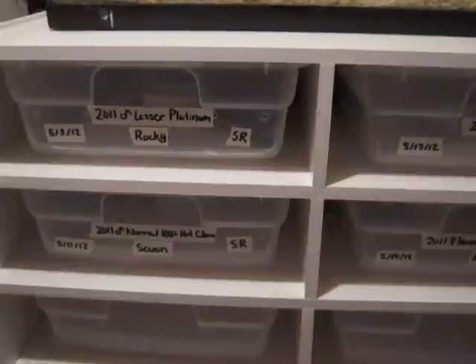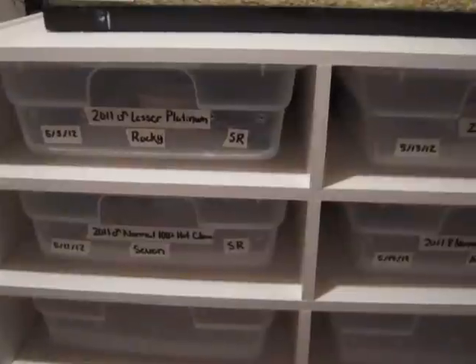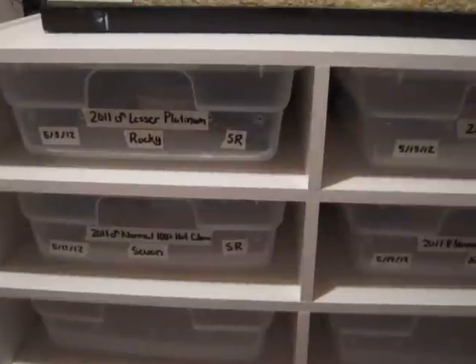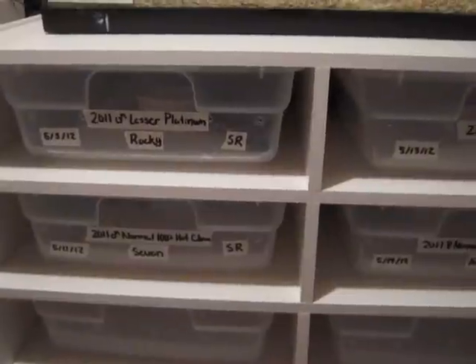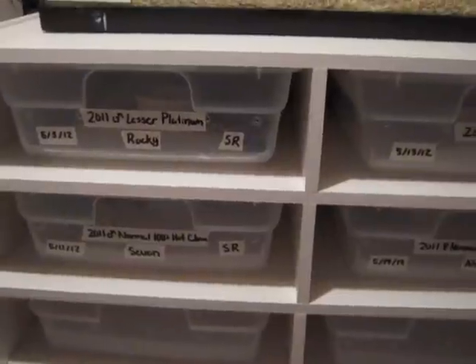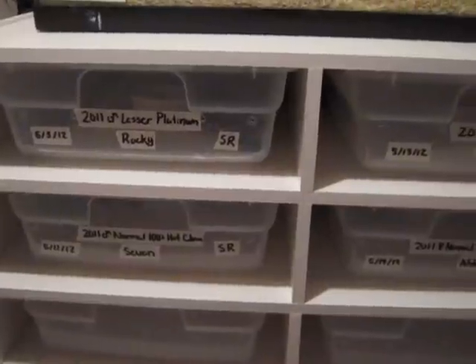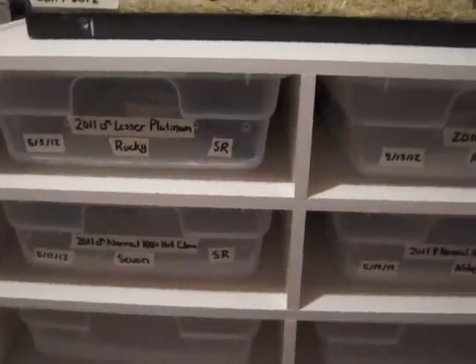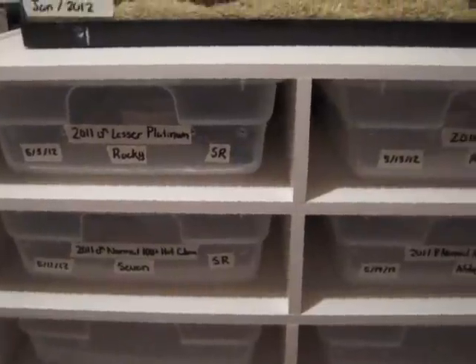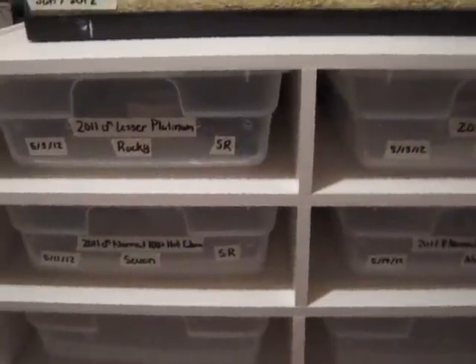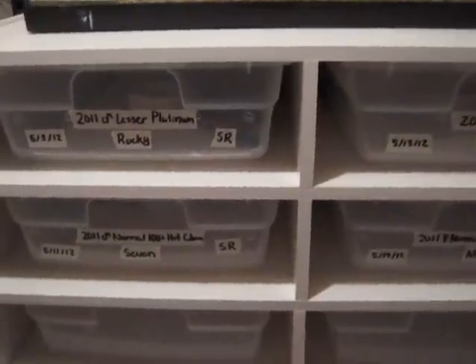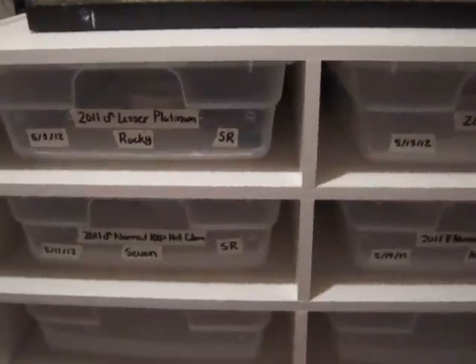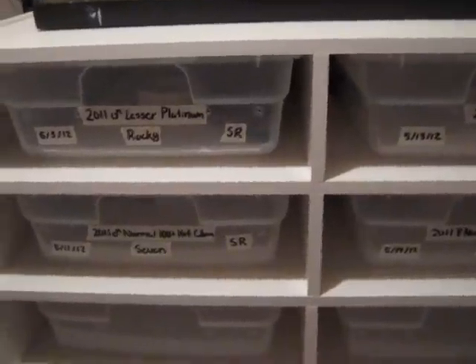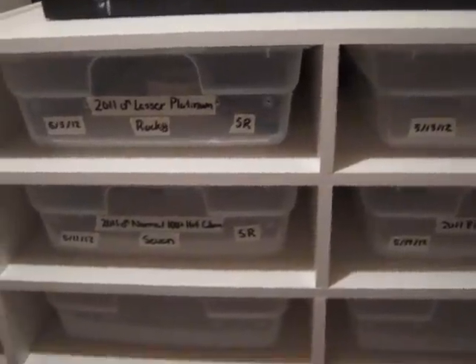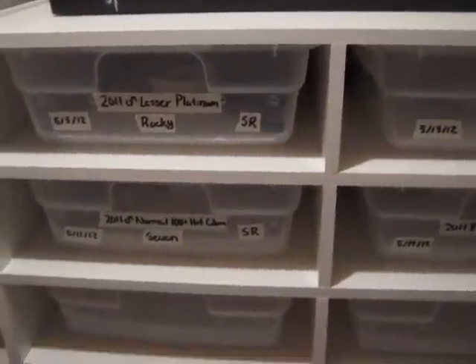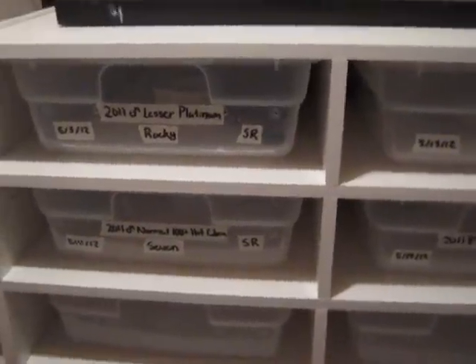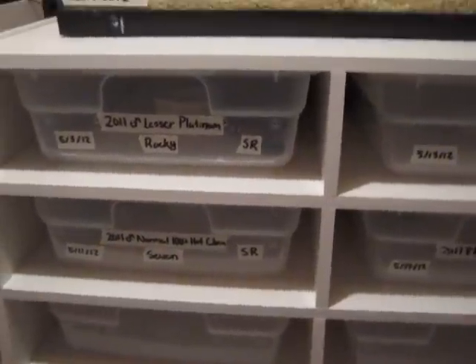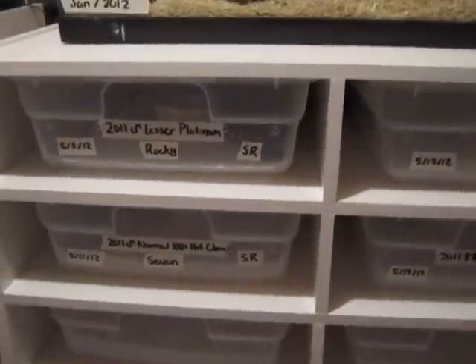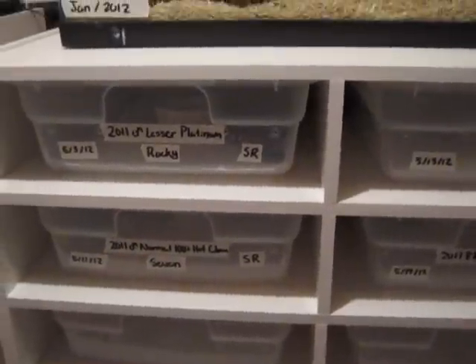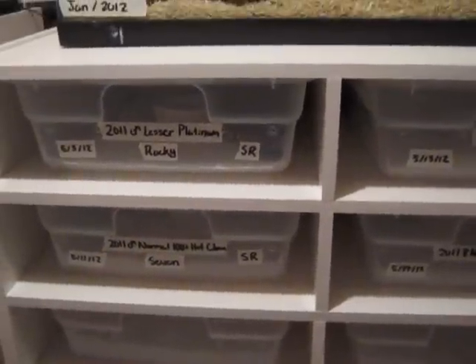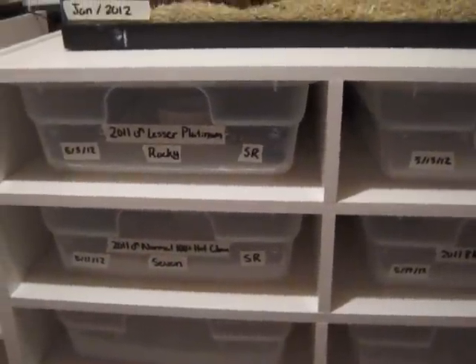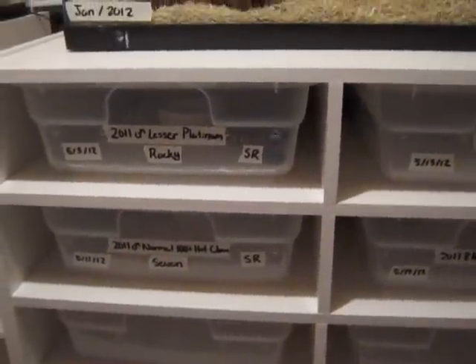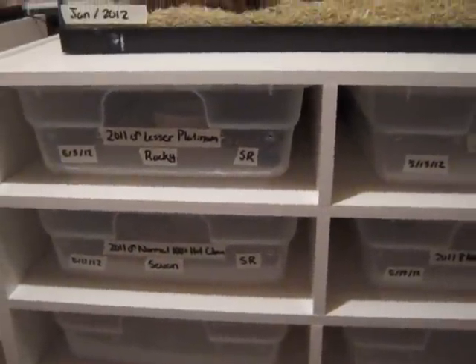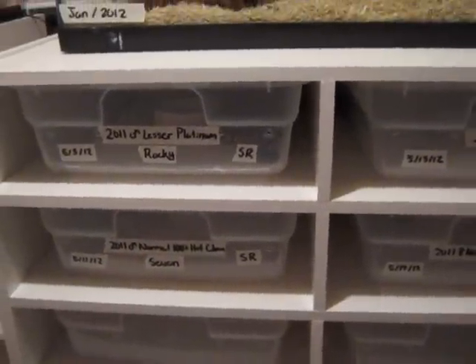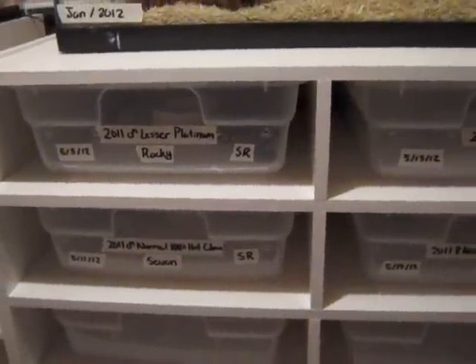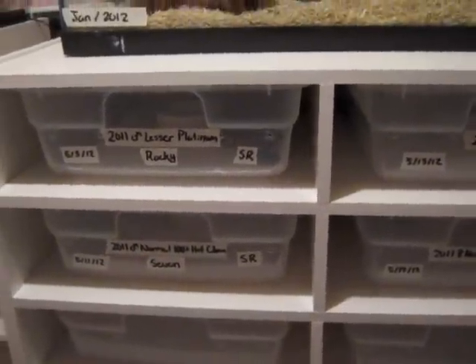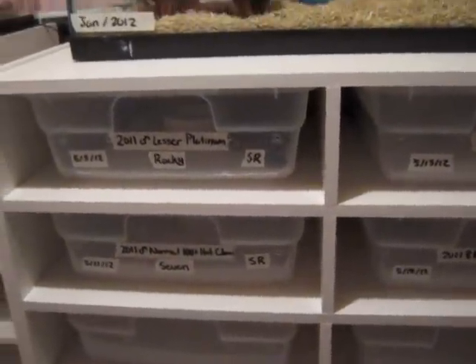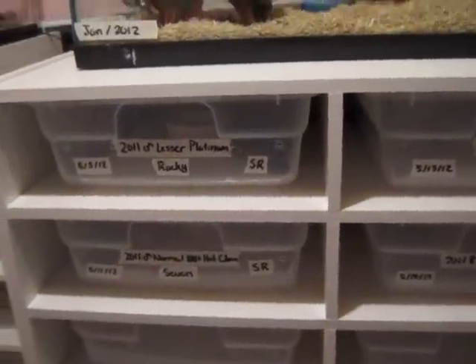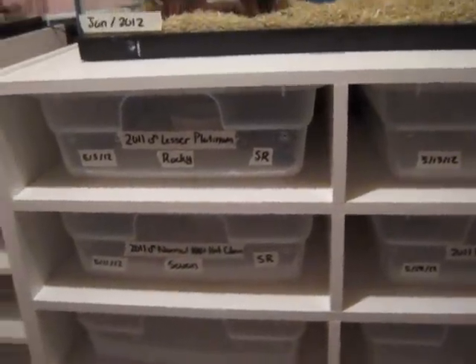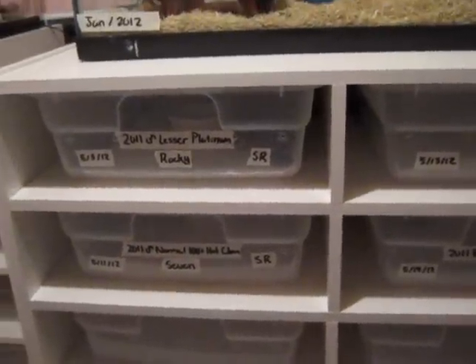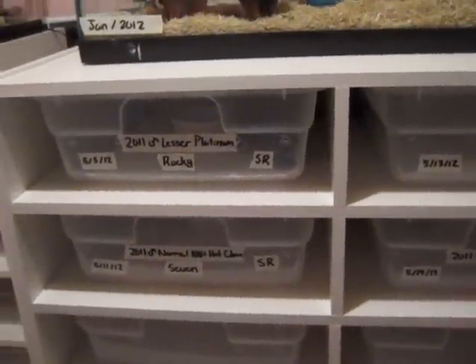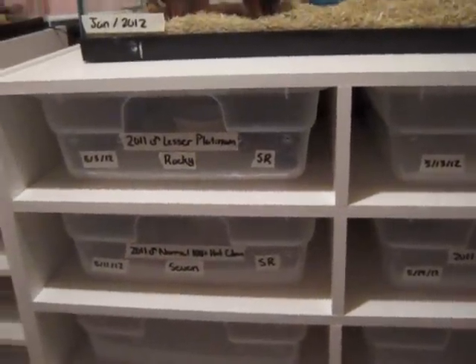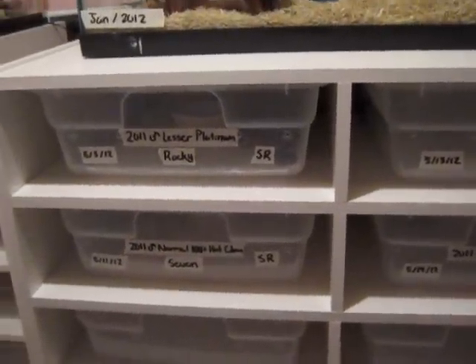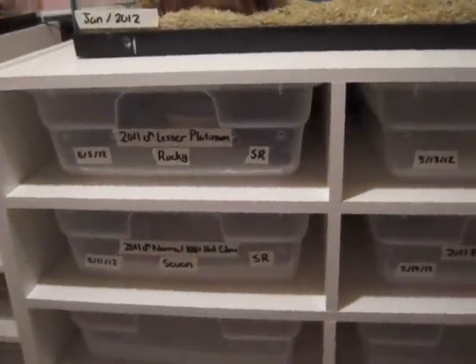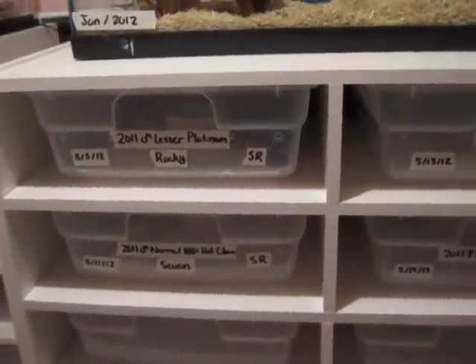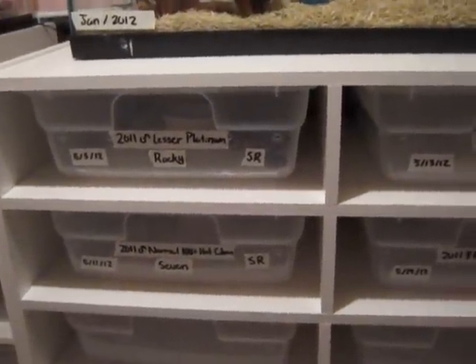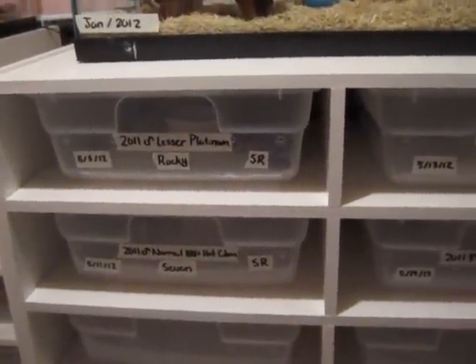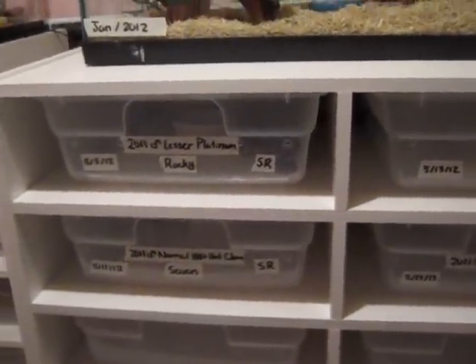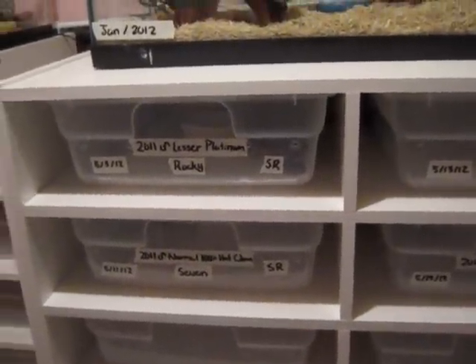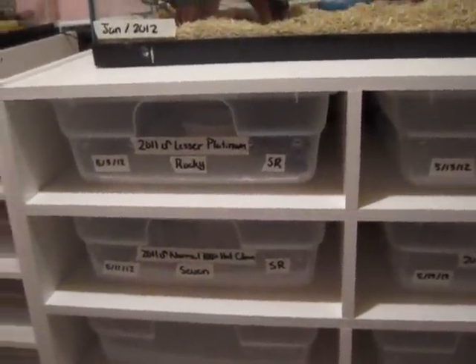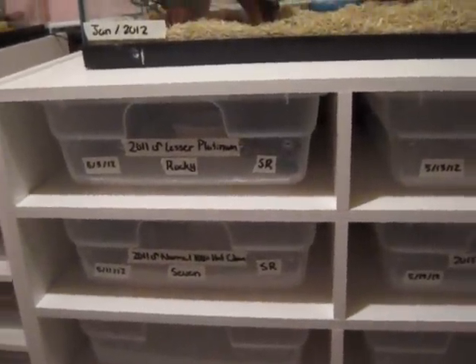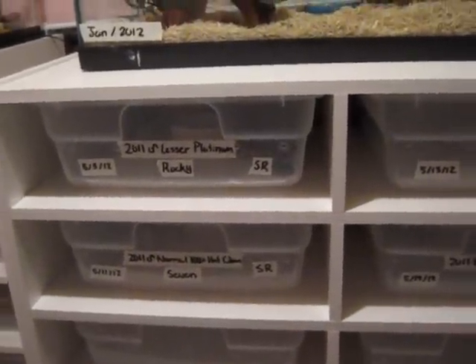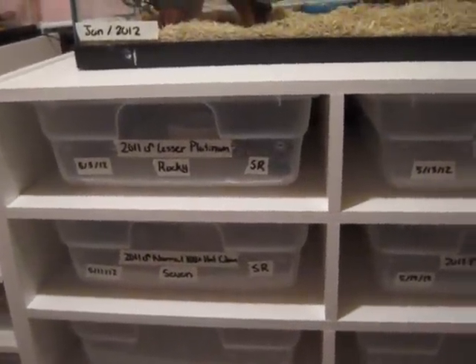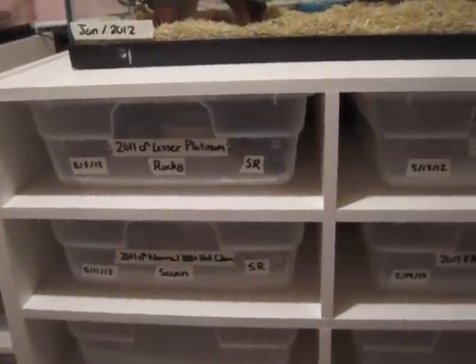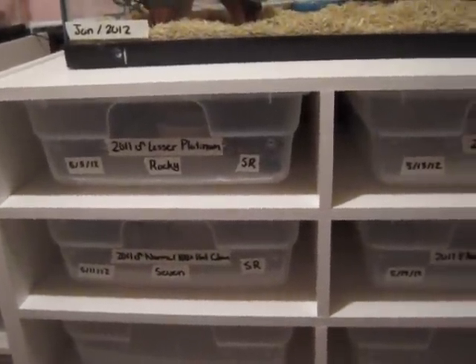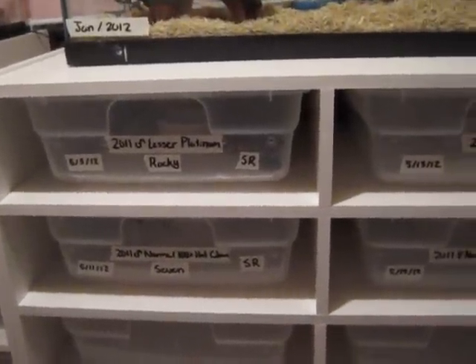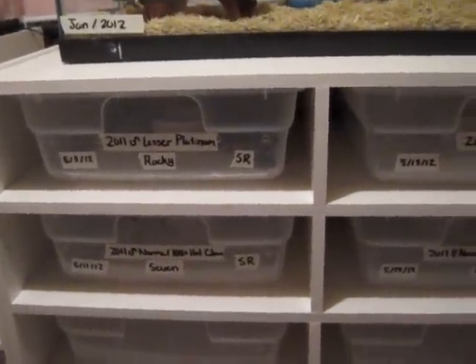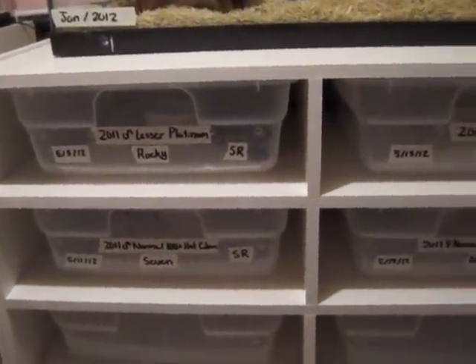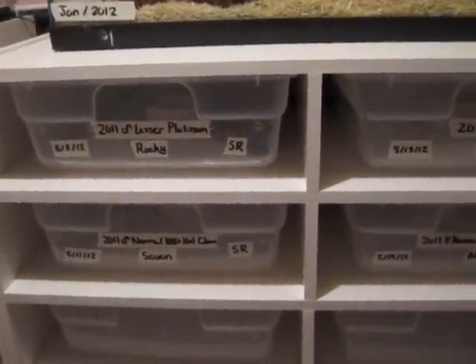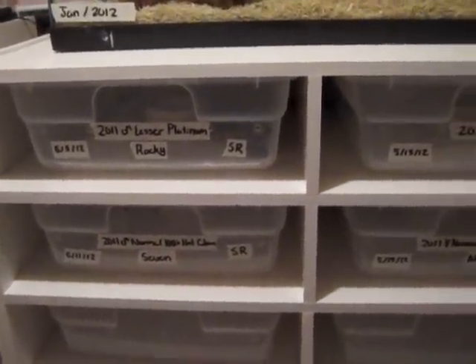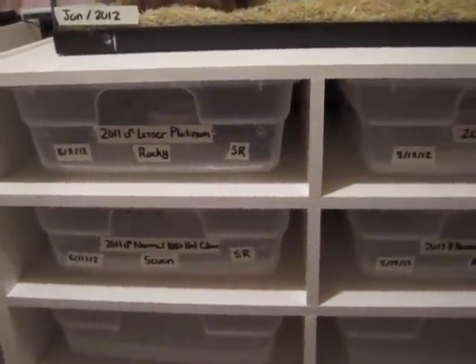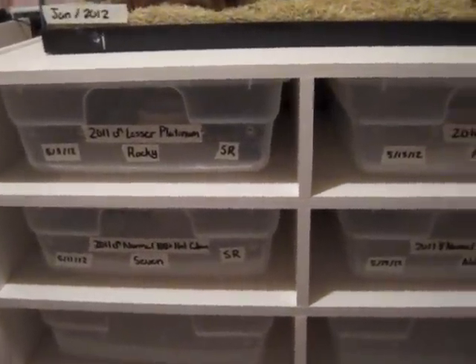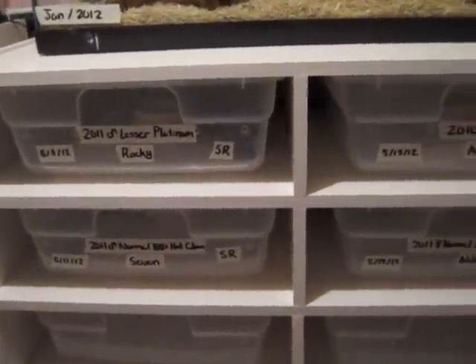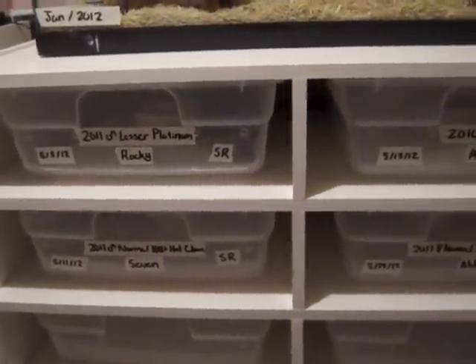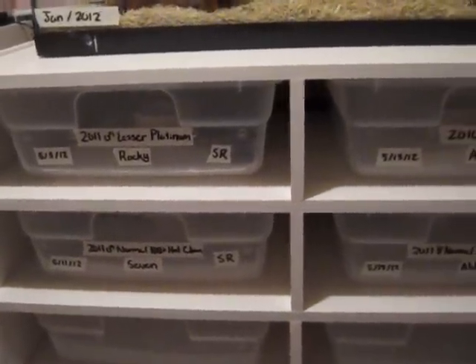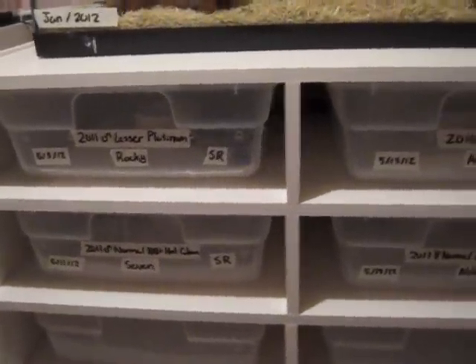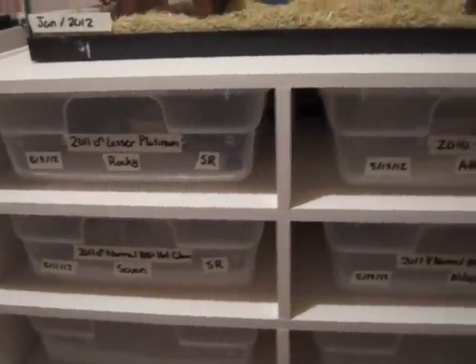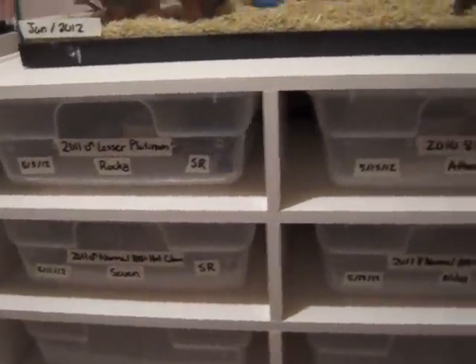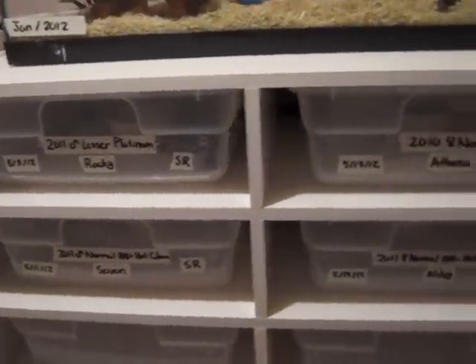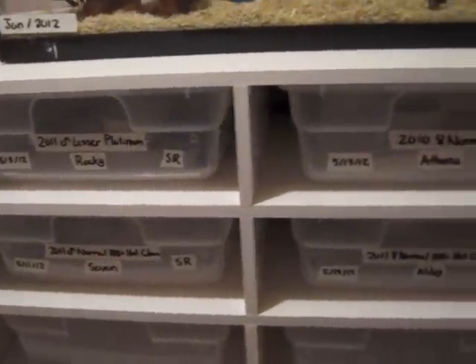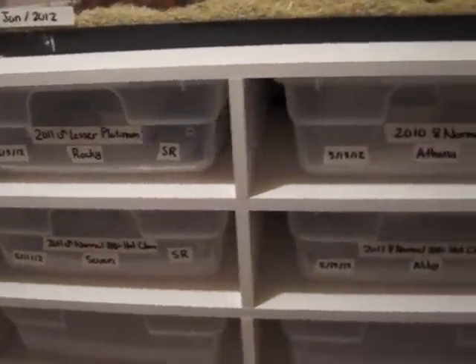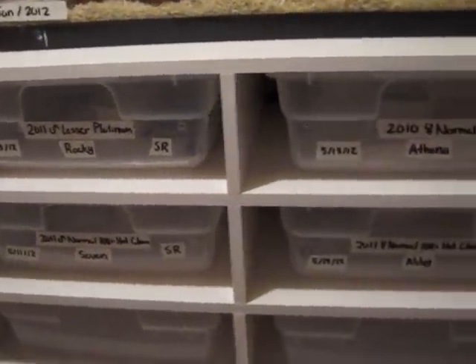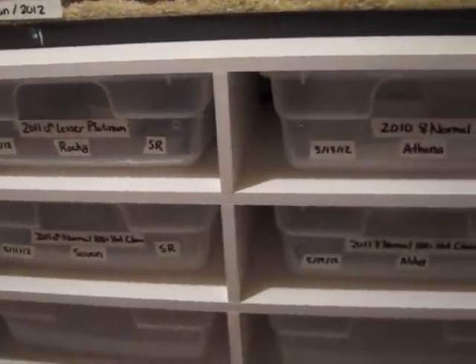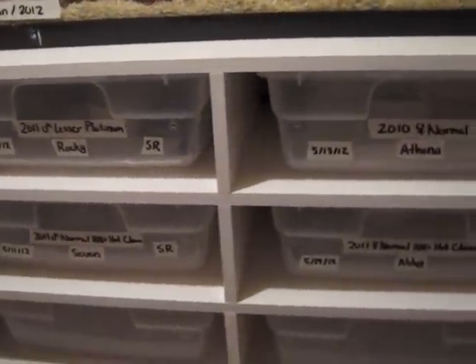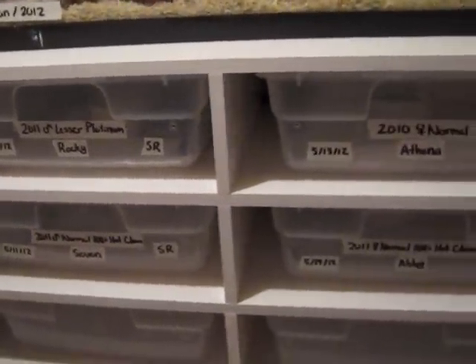Hey YouTube, Robert here from RobertRoseReptiles. I'm going to be shooting a quick video on substrate.